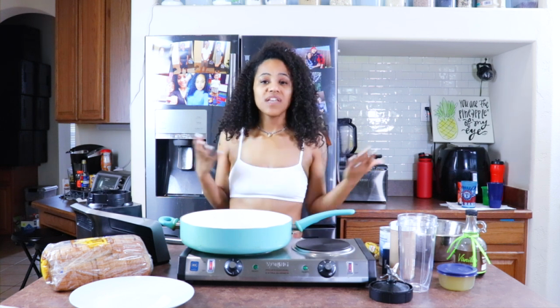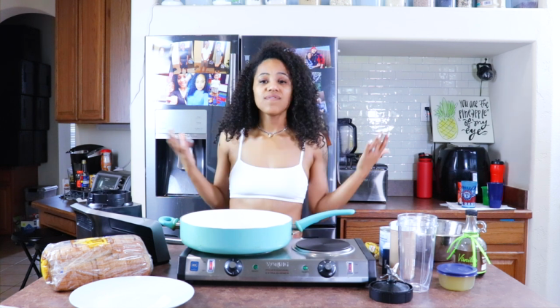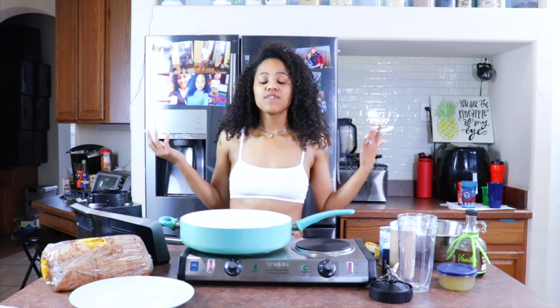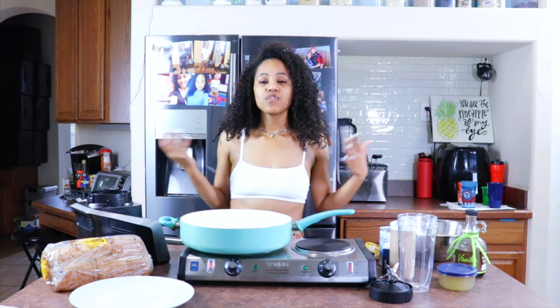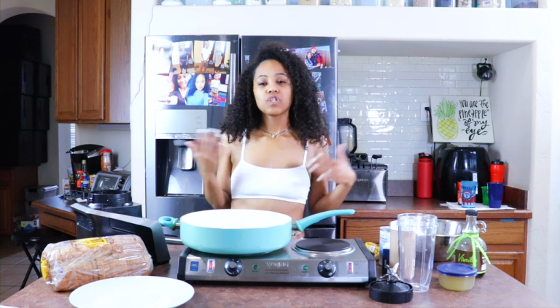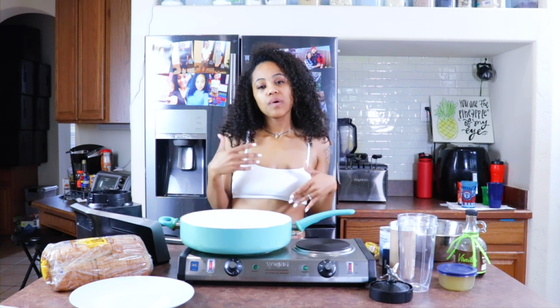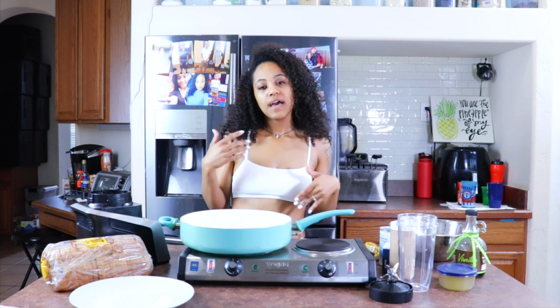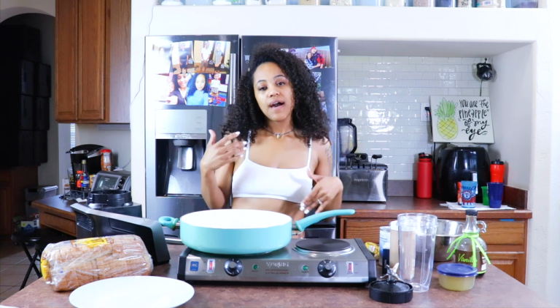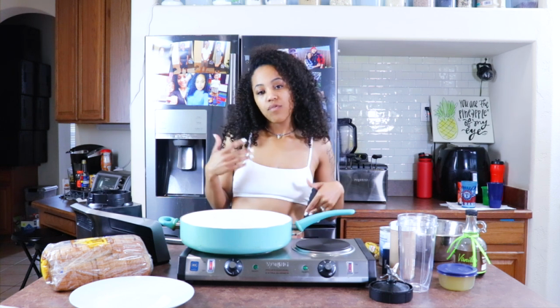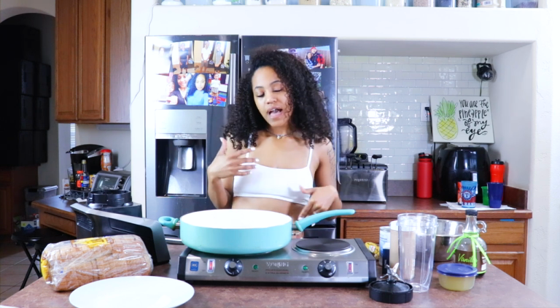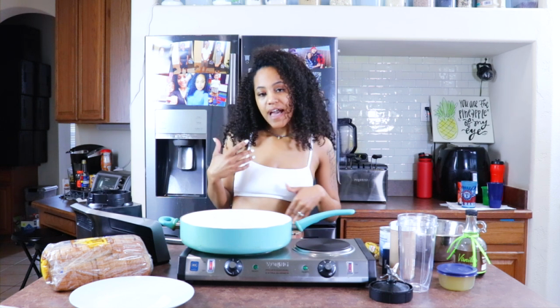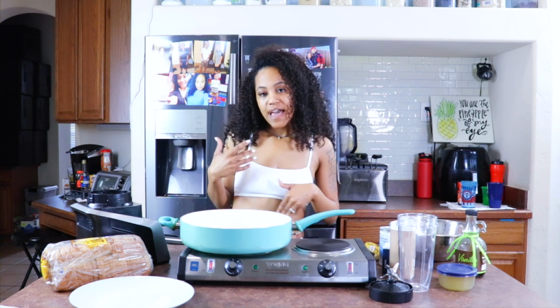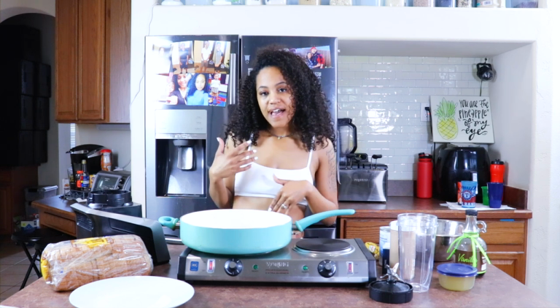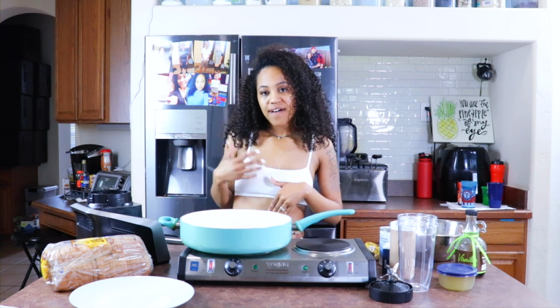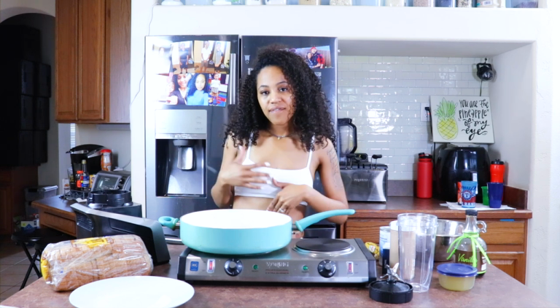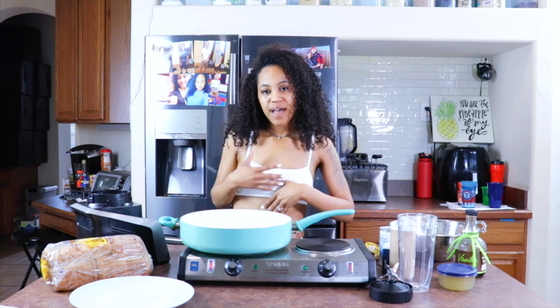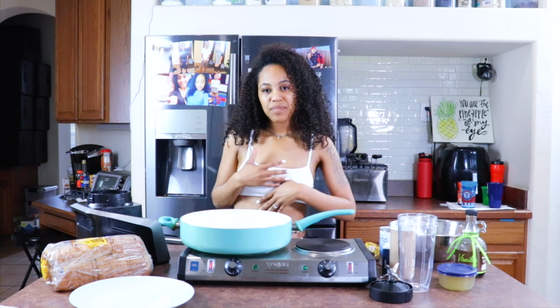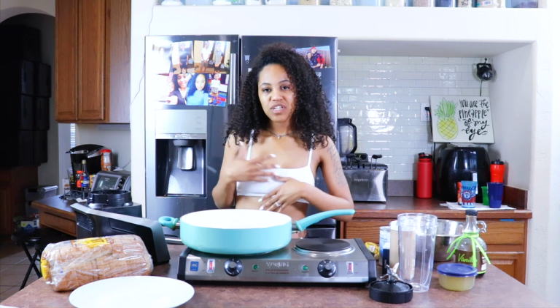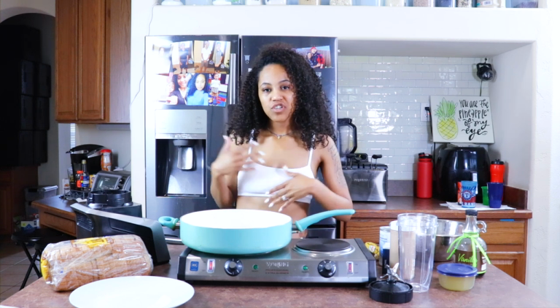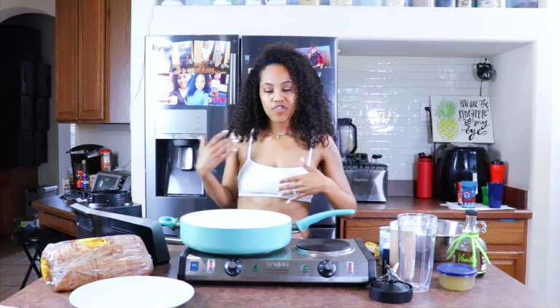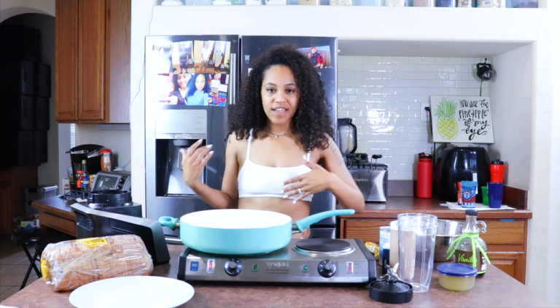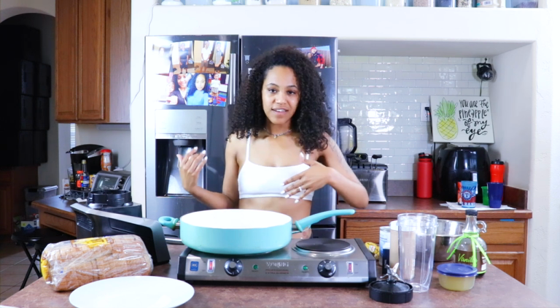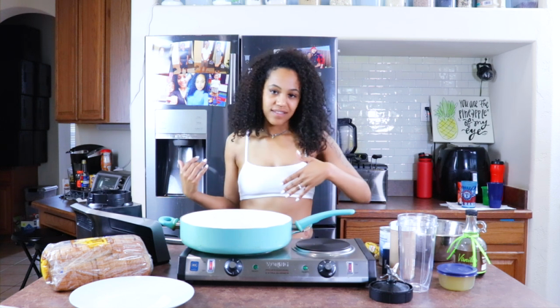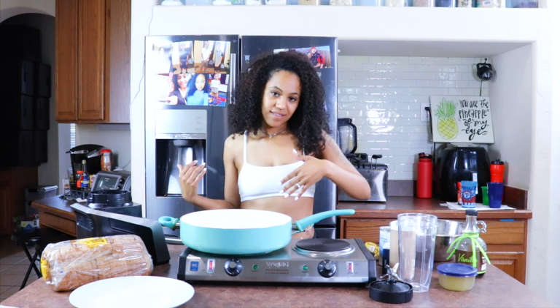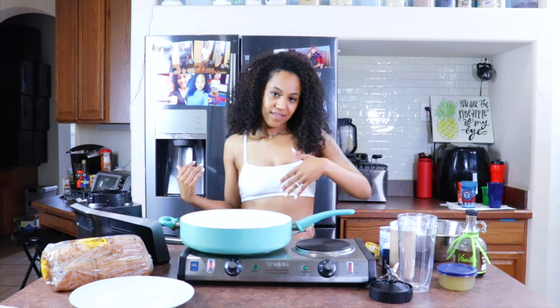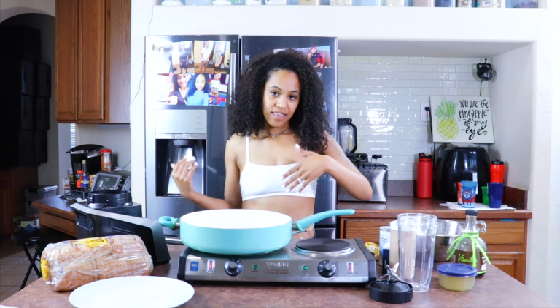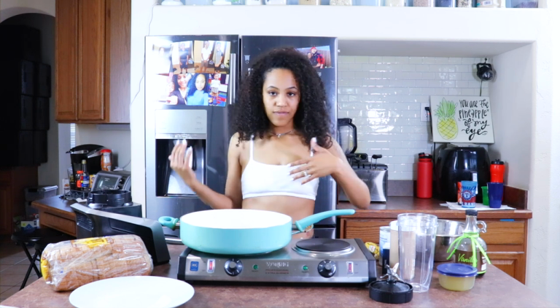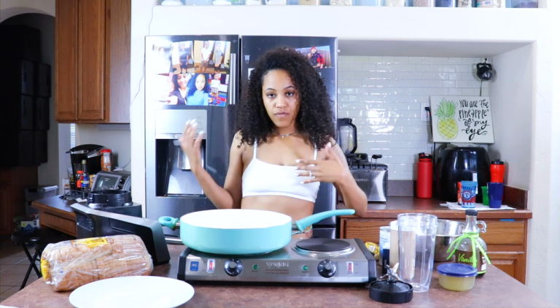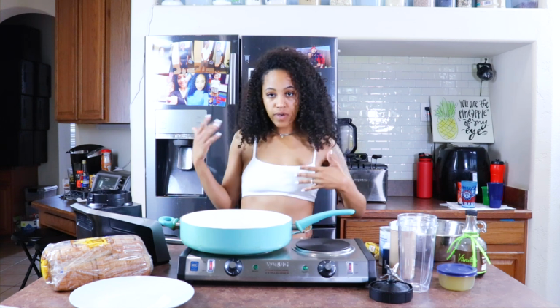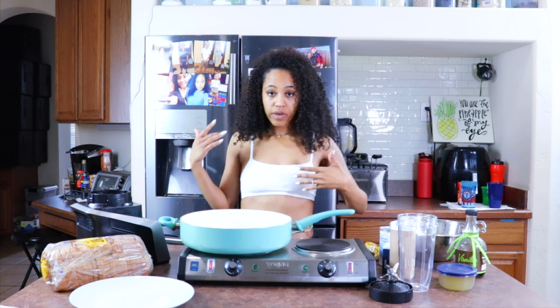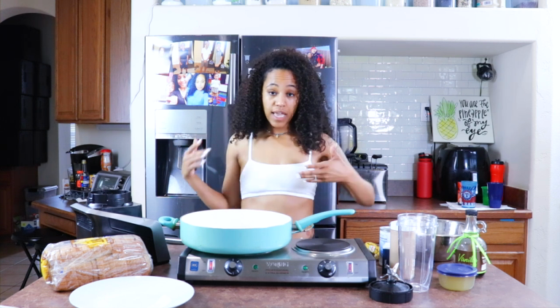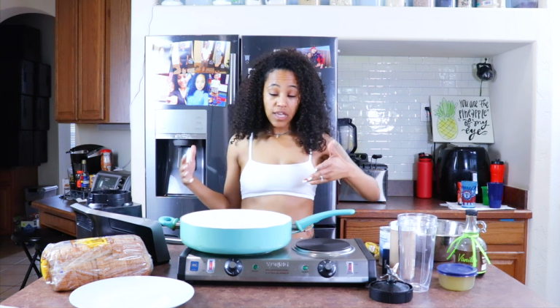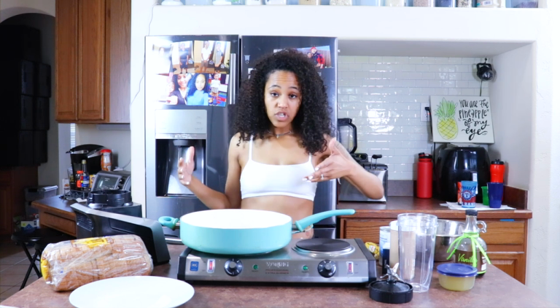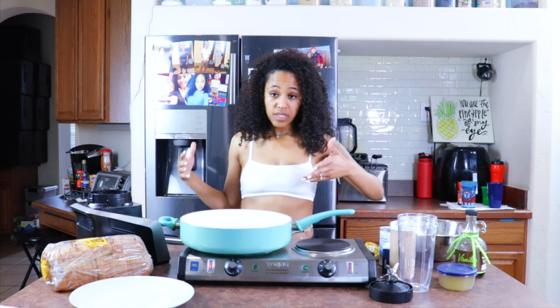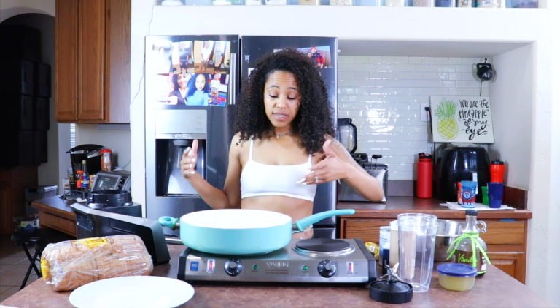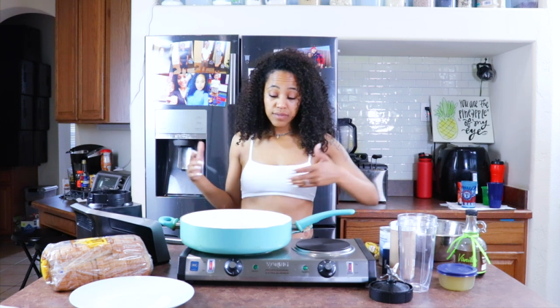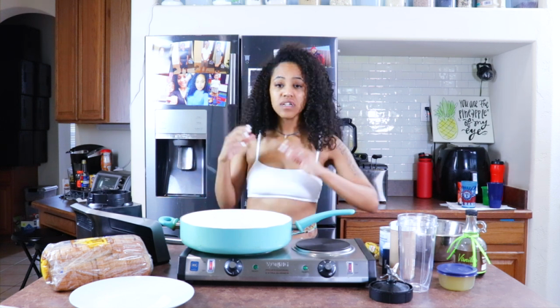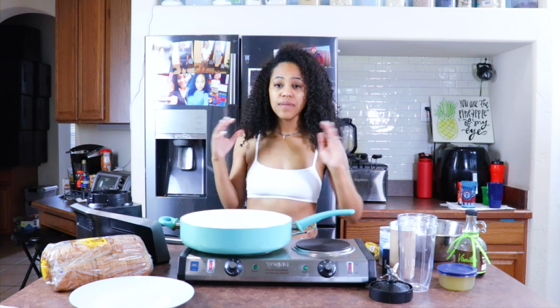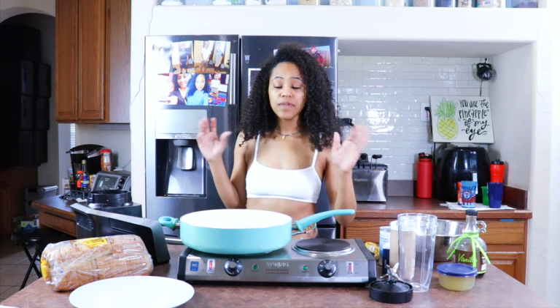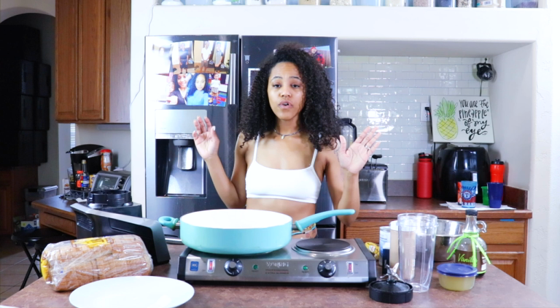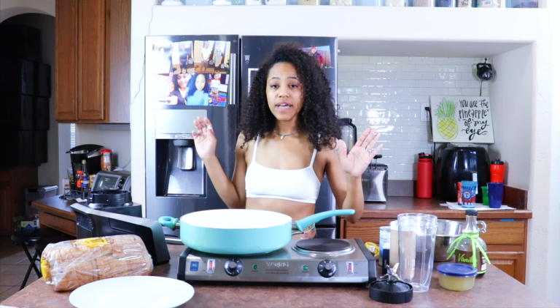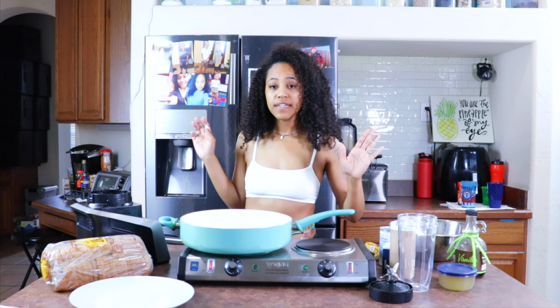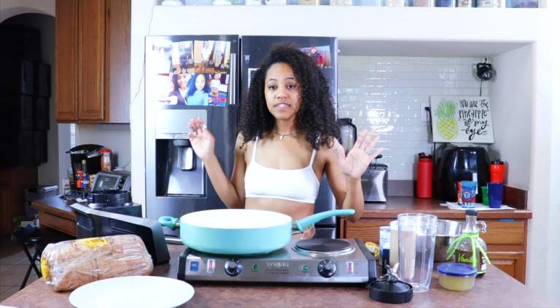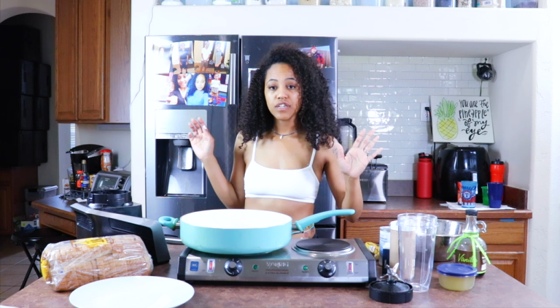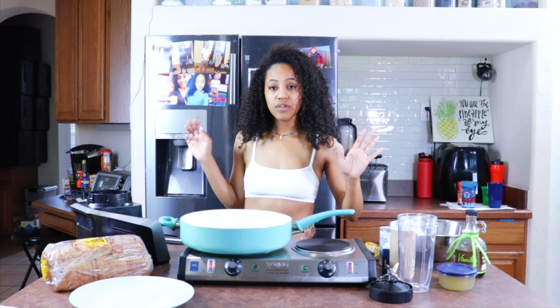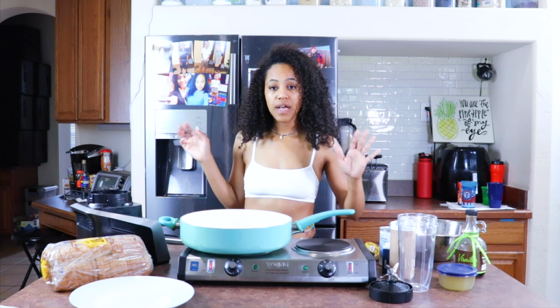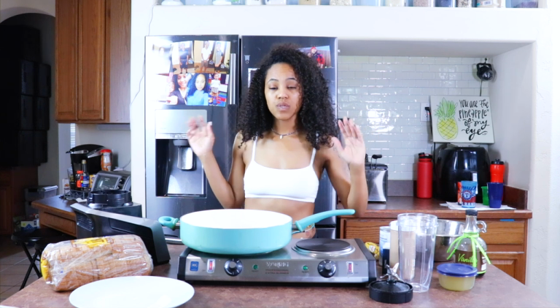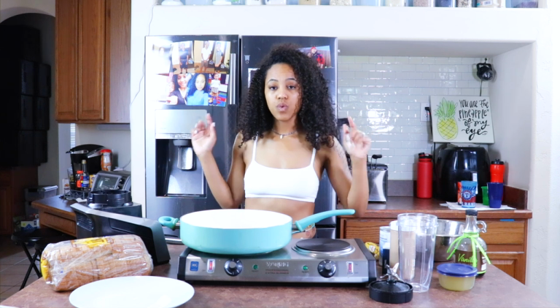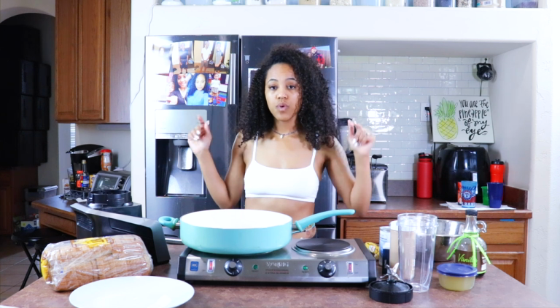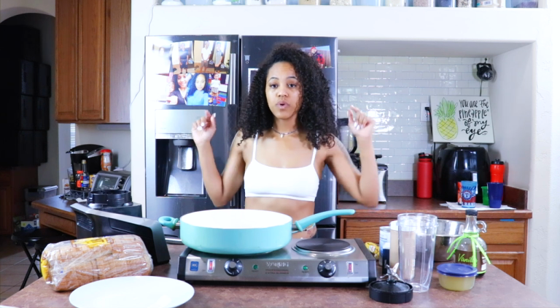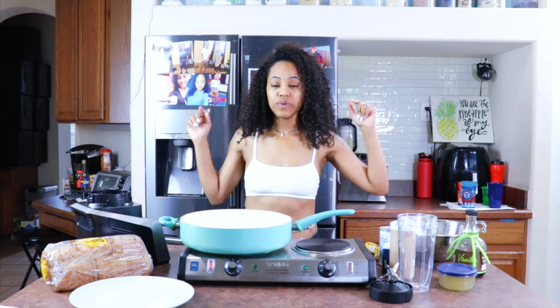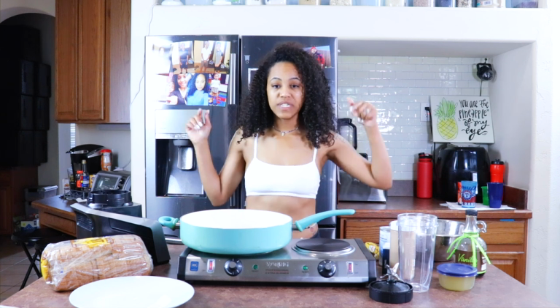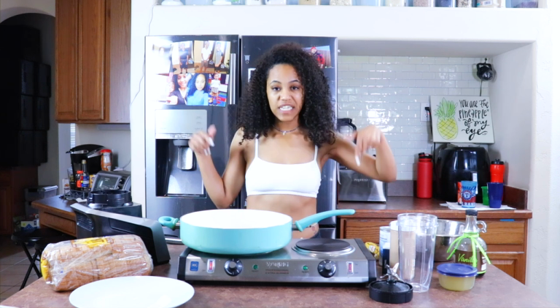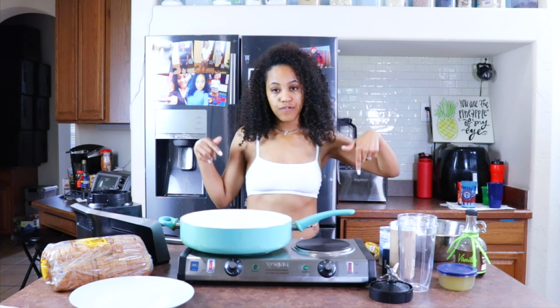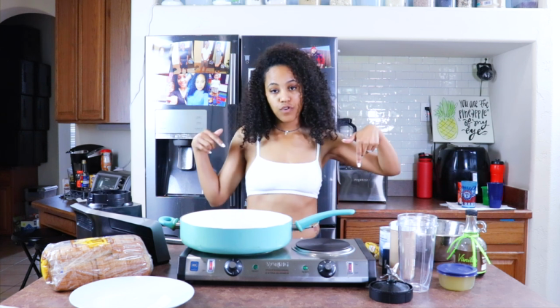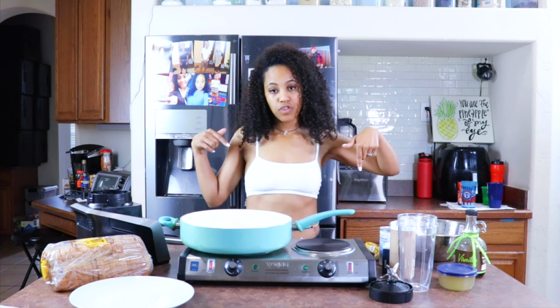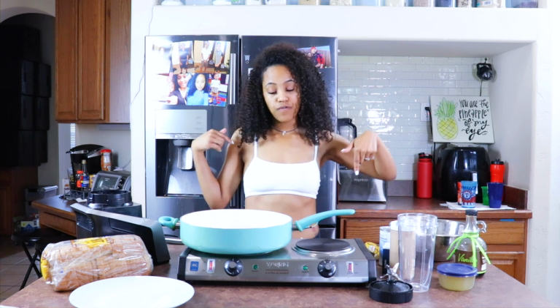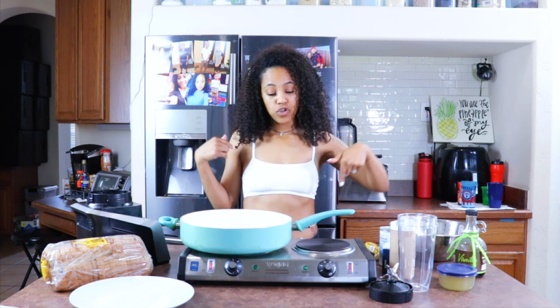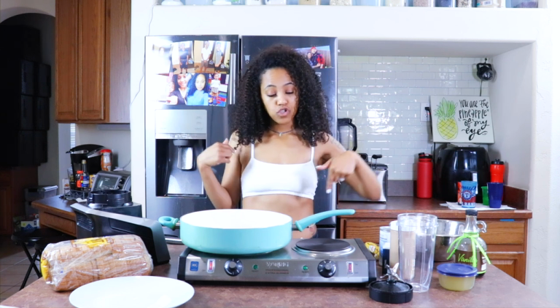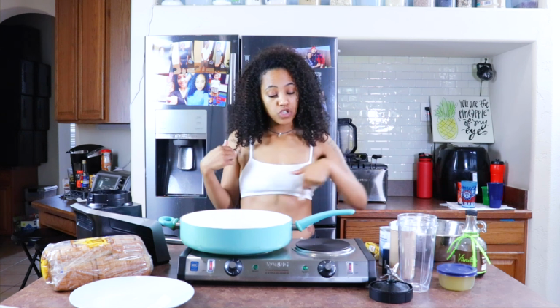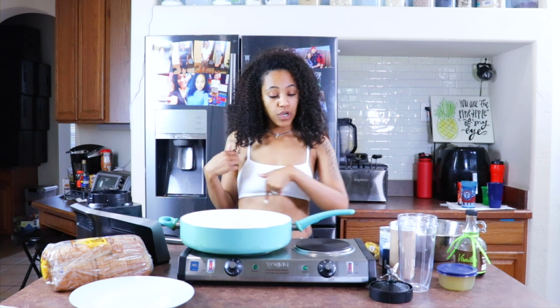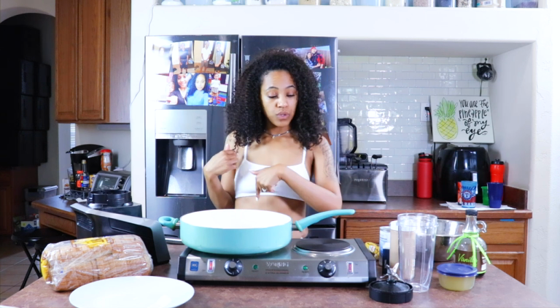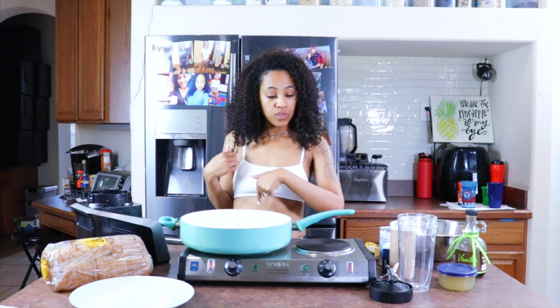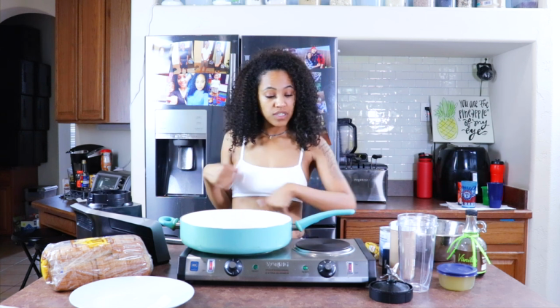And even if you don't have what I have, I'm going to try to give you variations. So let me go ahead and tell you guys what we will need for the French Toast.